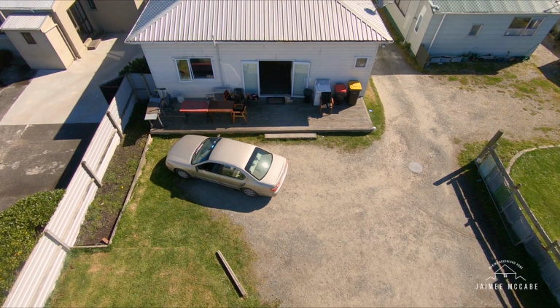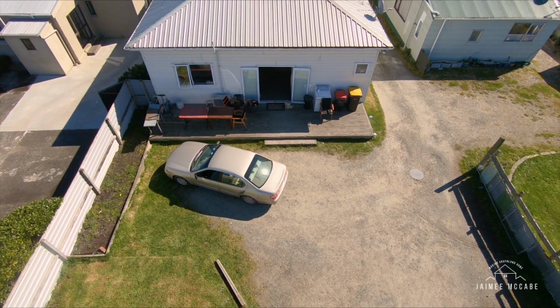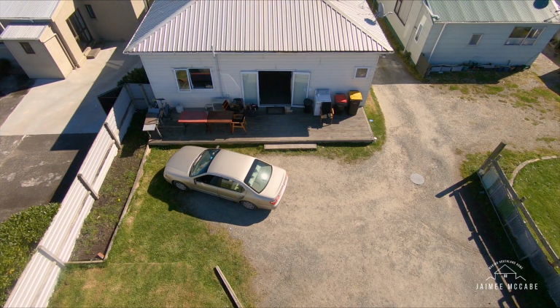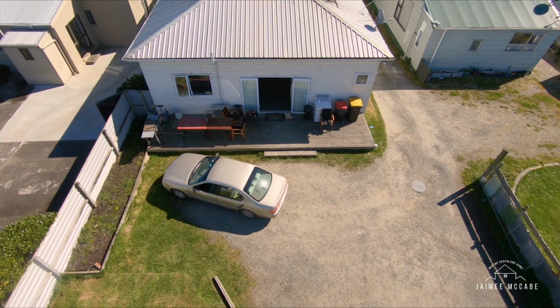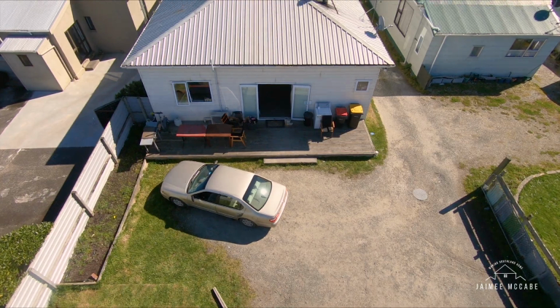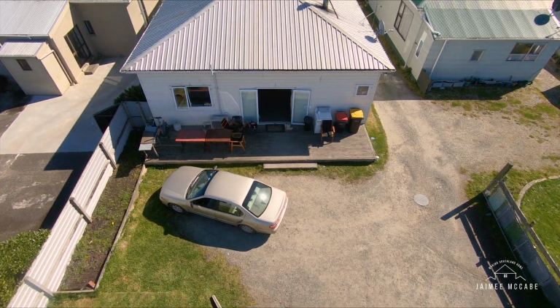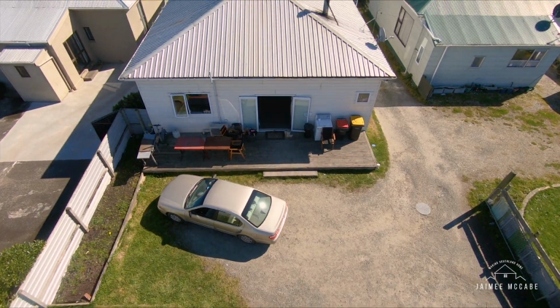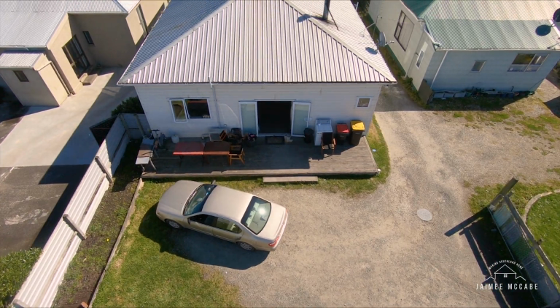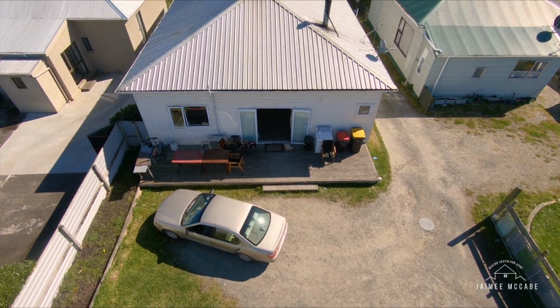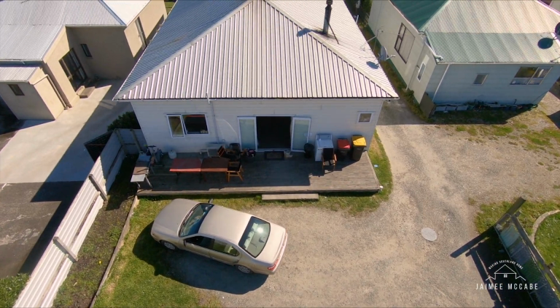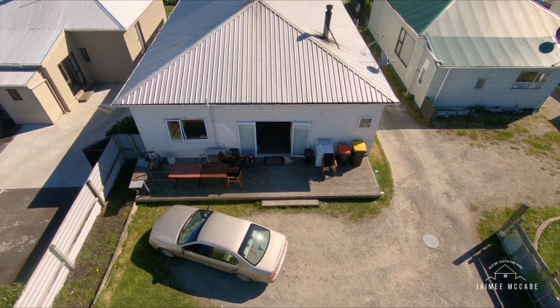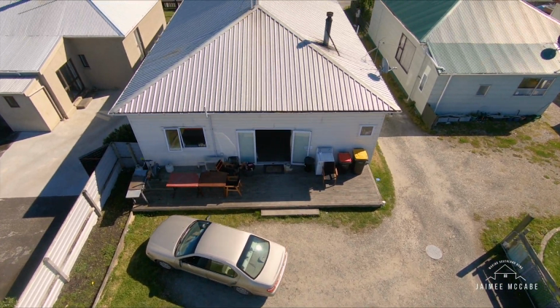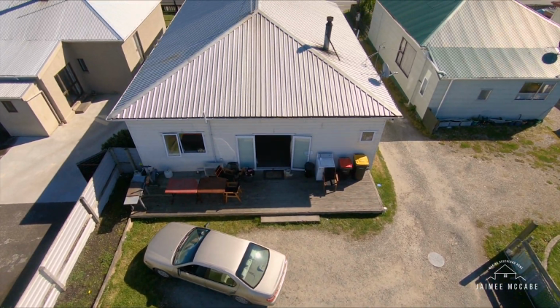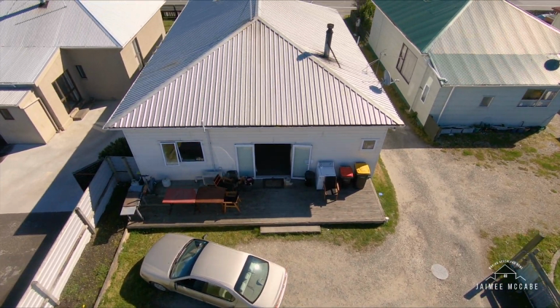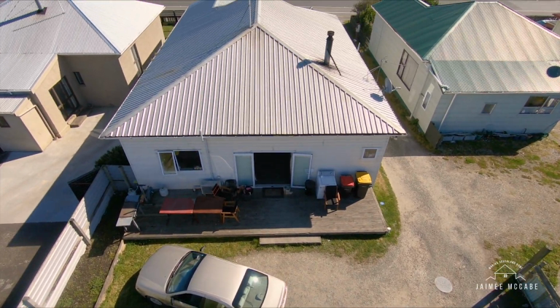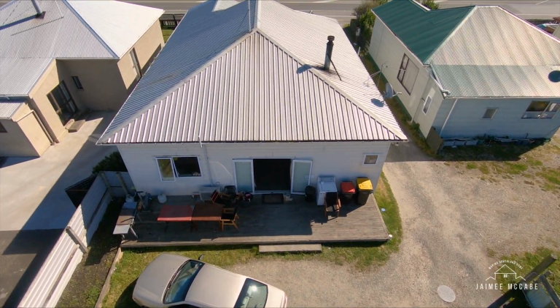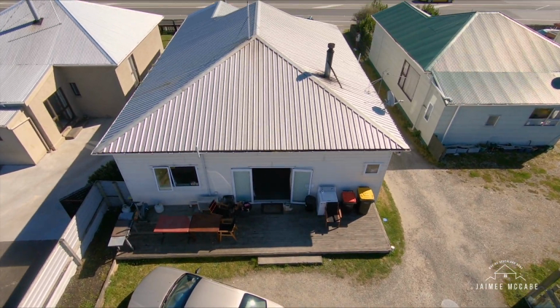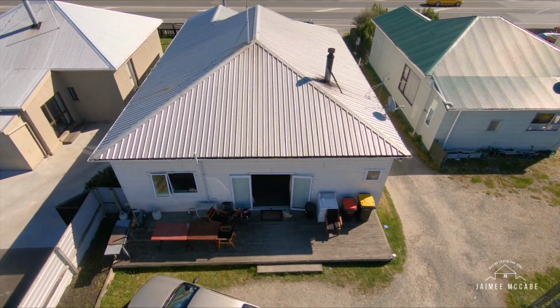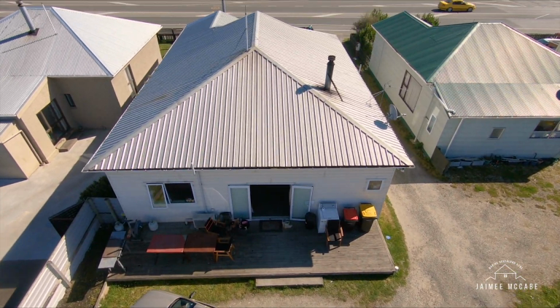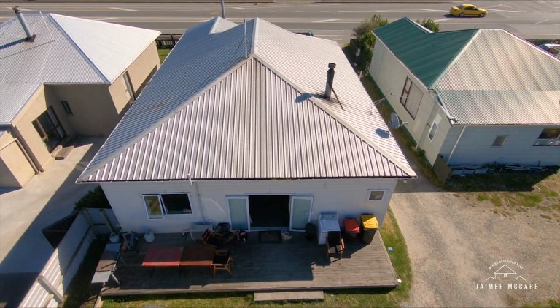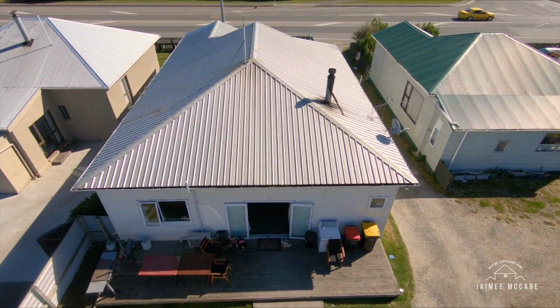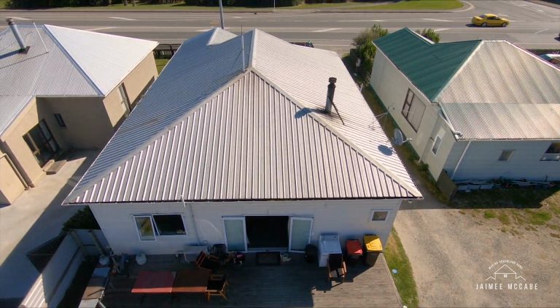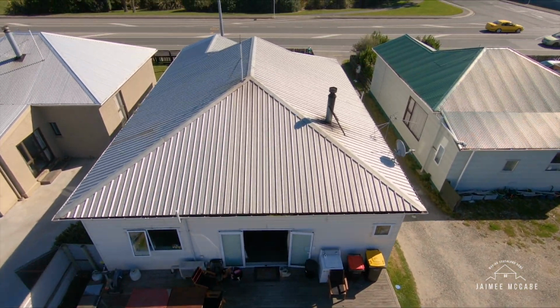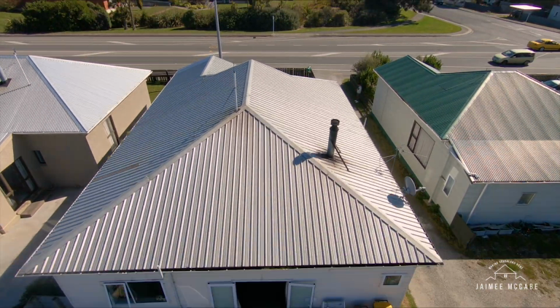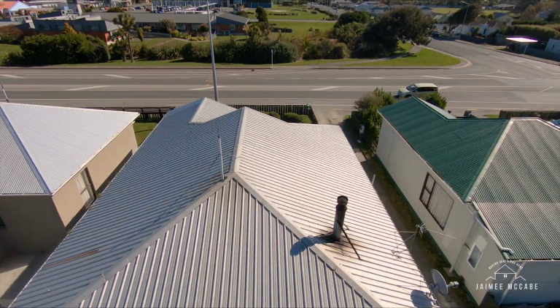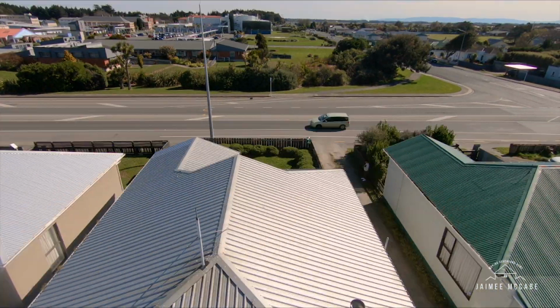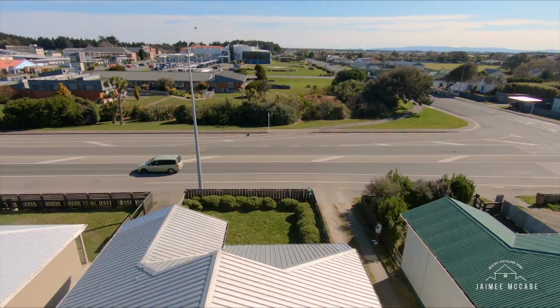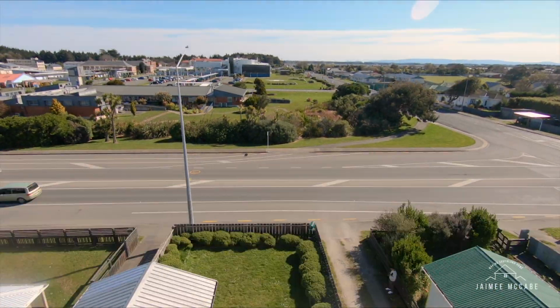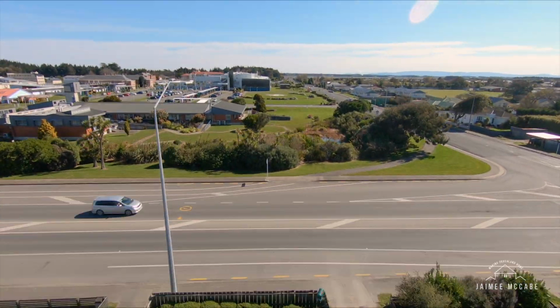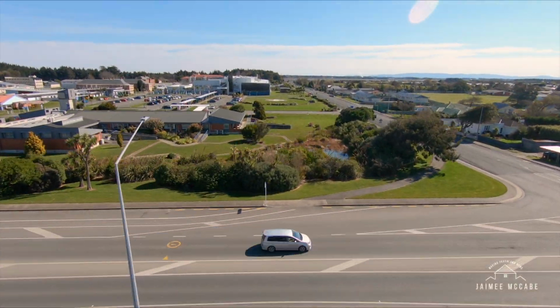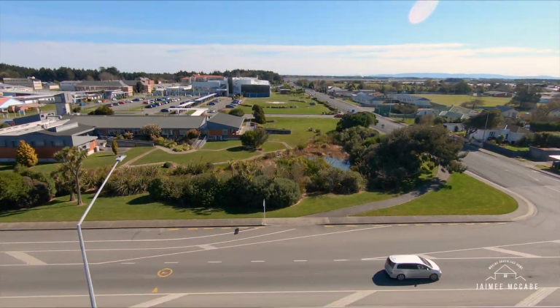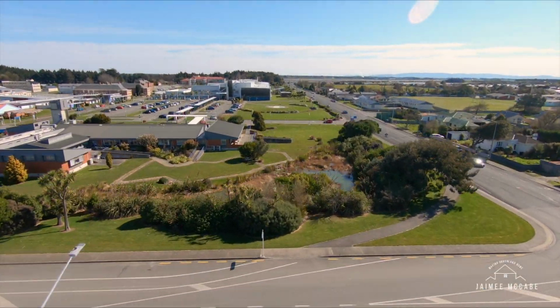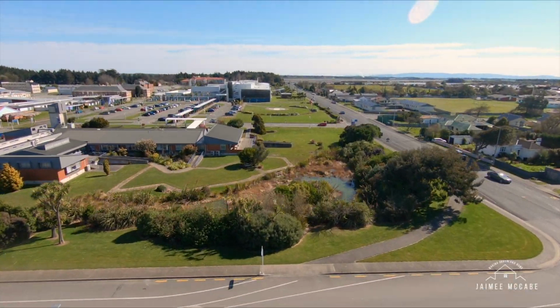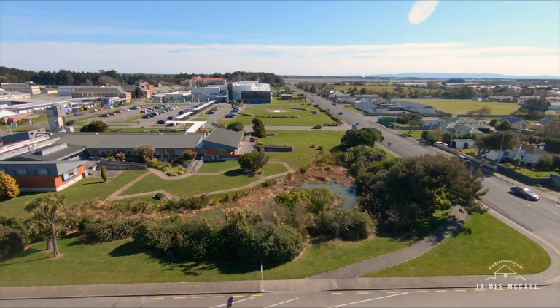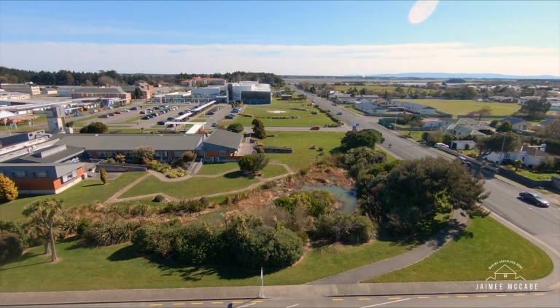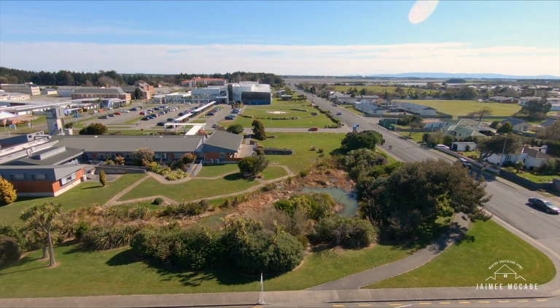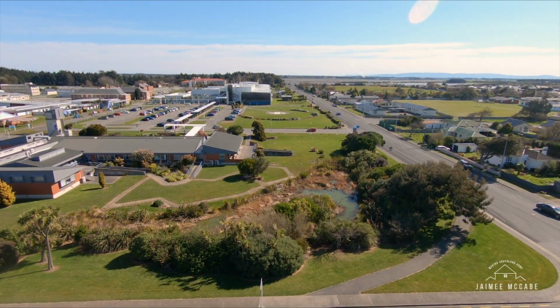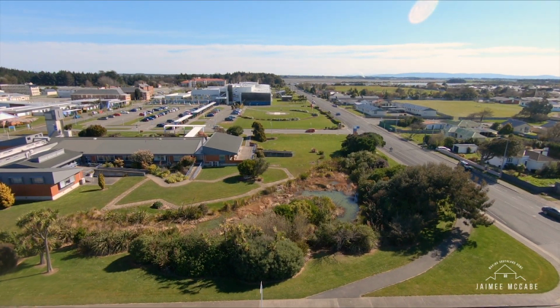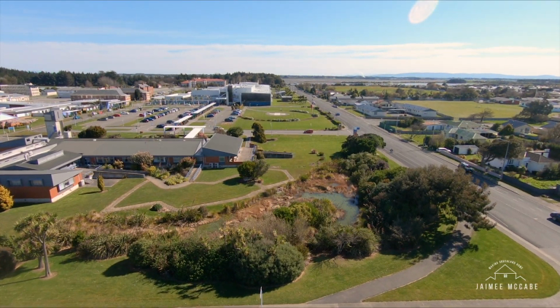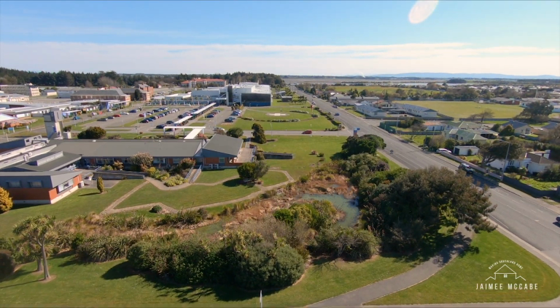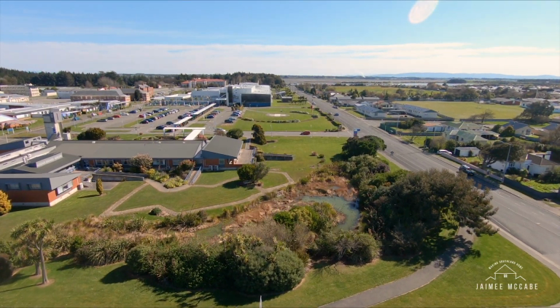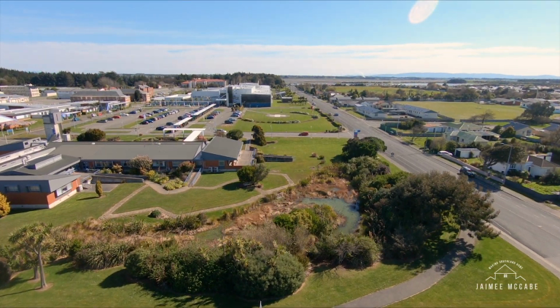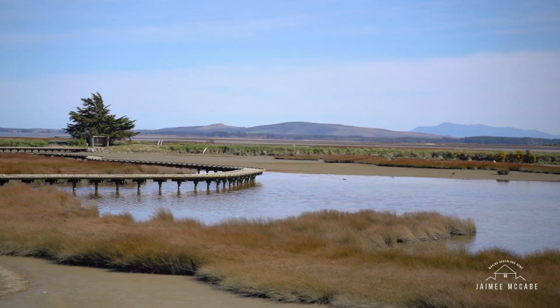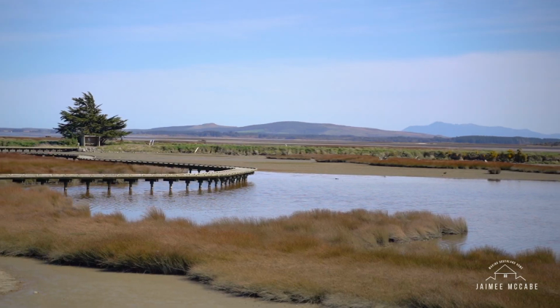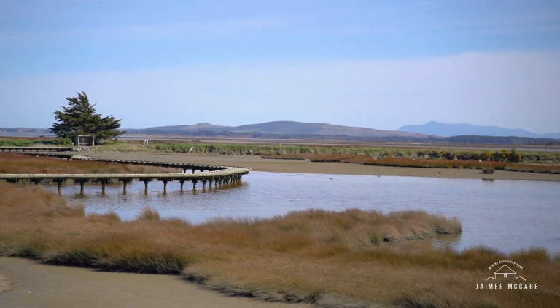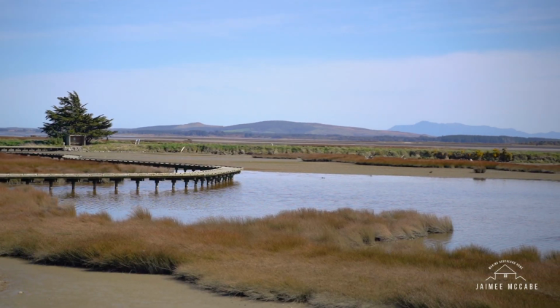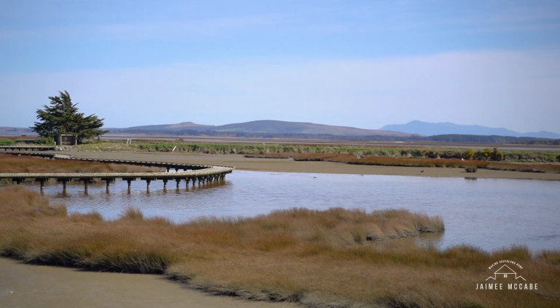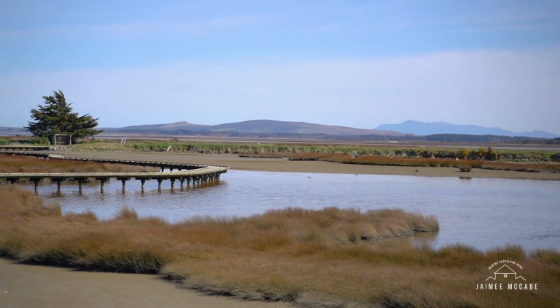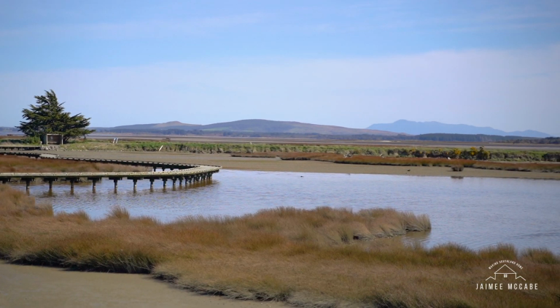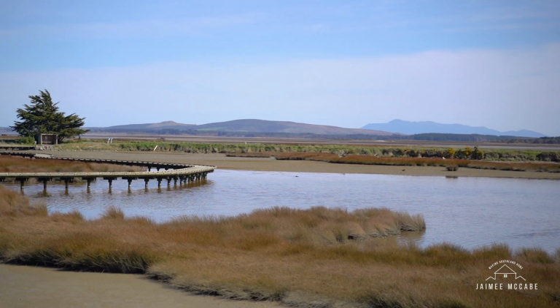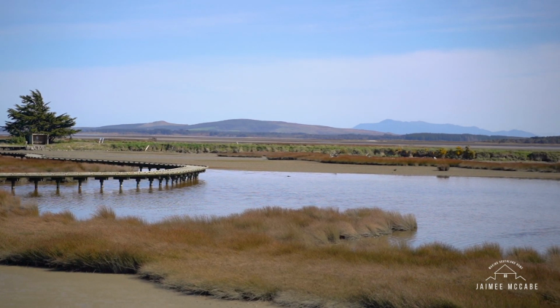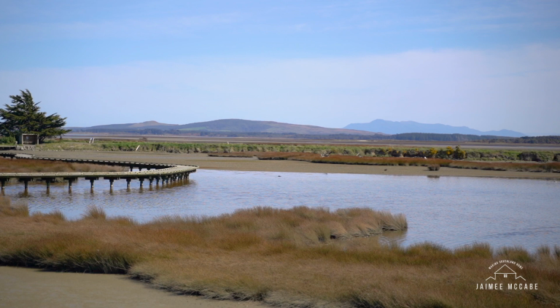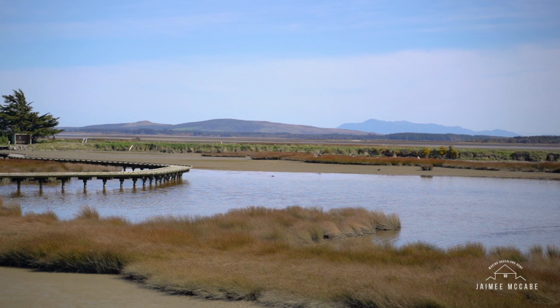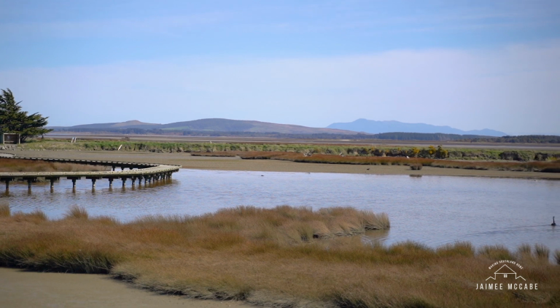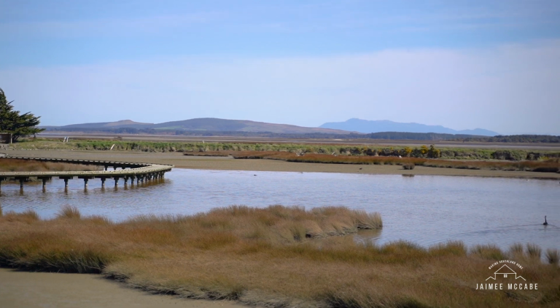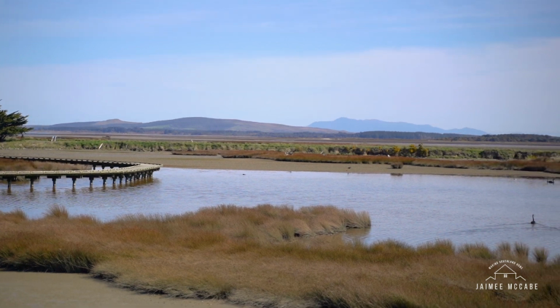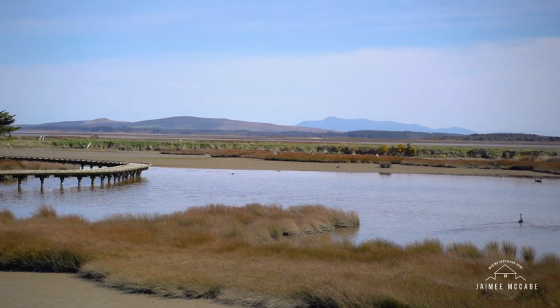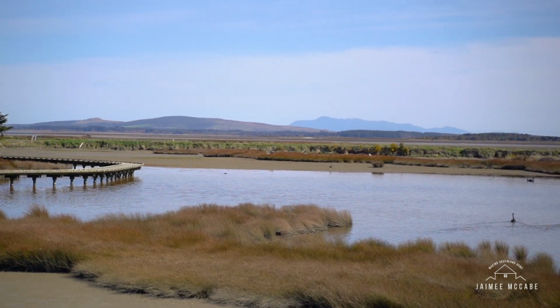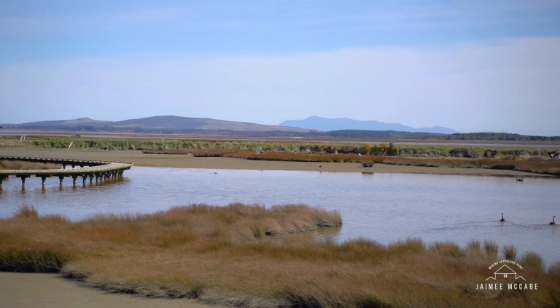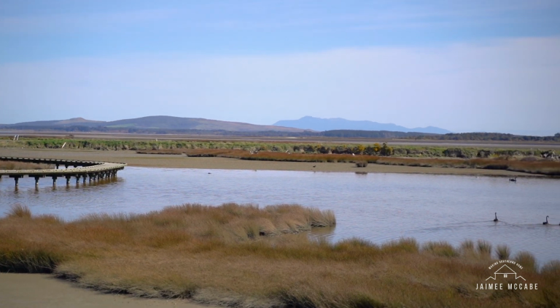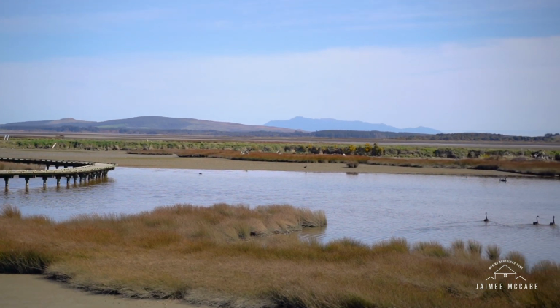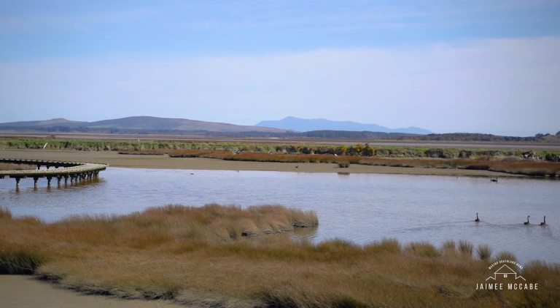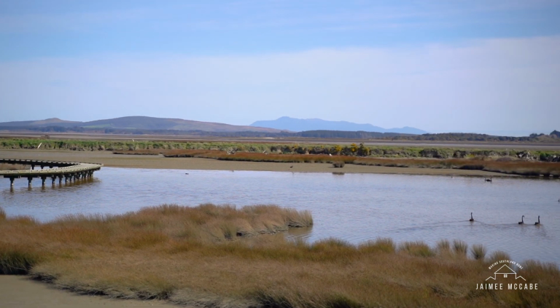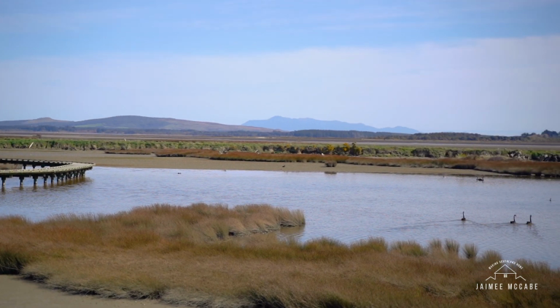Exceptional location across the road from the Southland District Hospital, restaurants, nature reserves, and South City shopping.